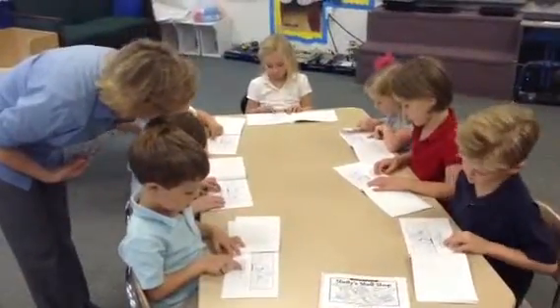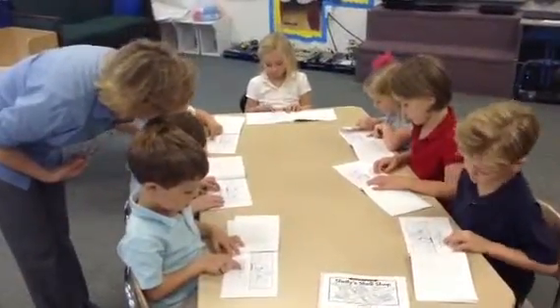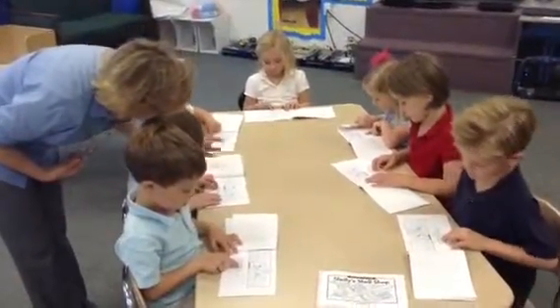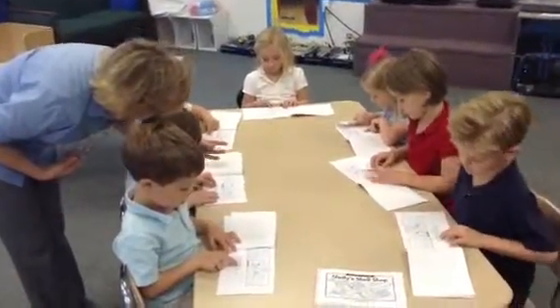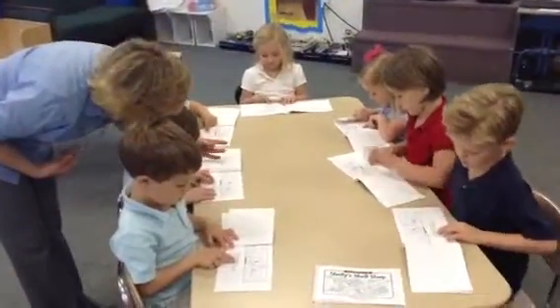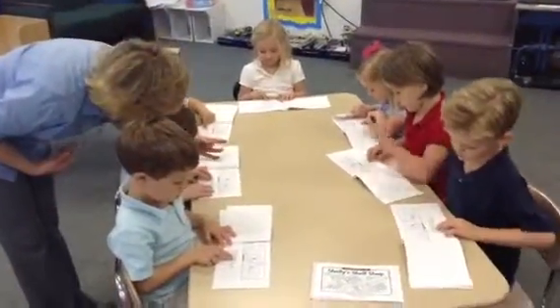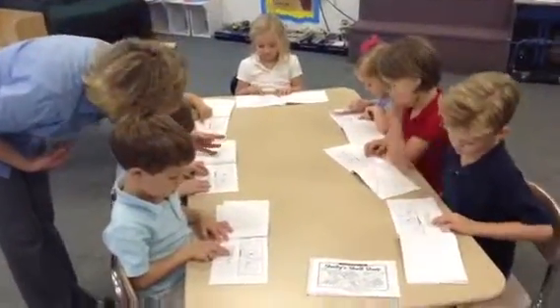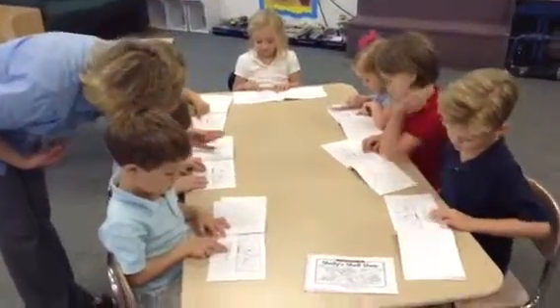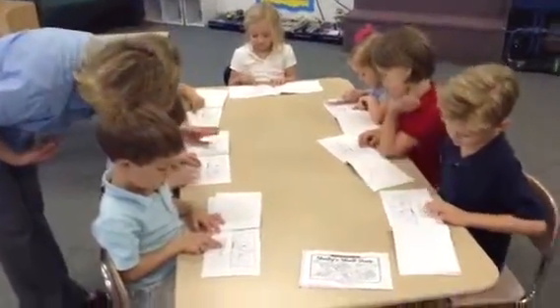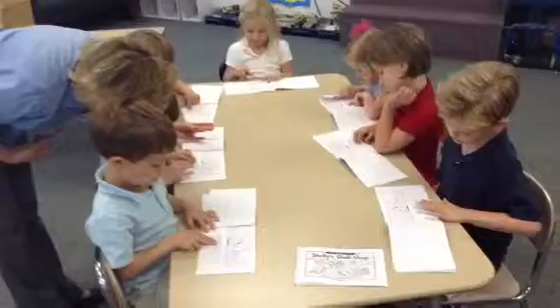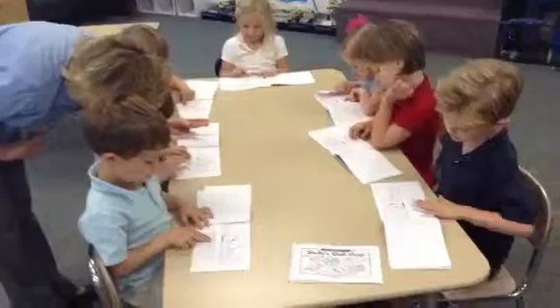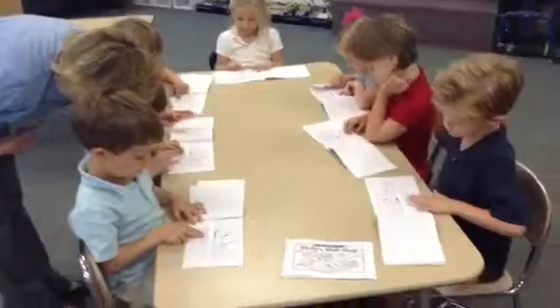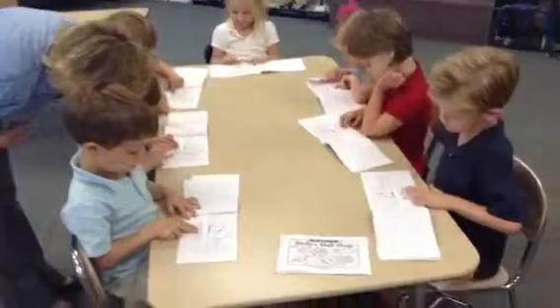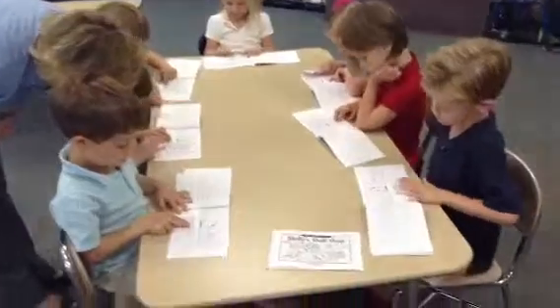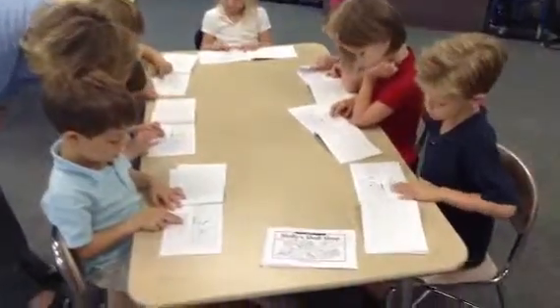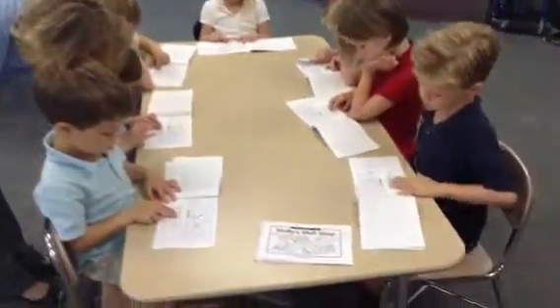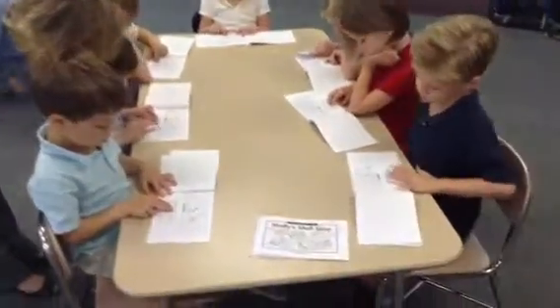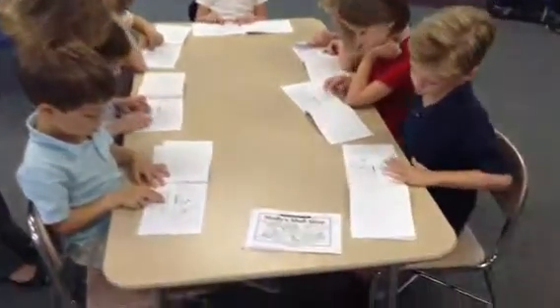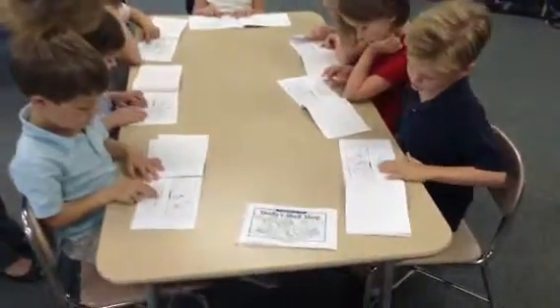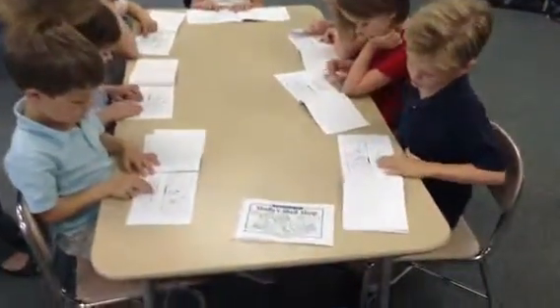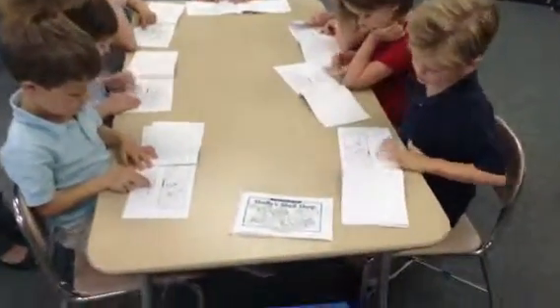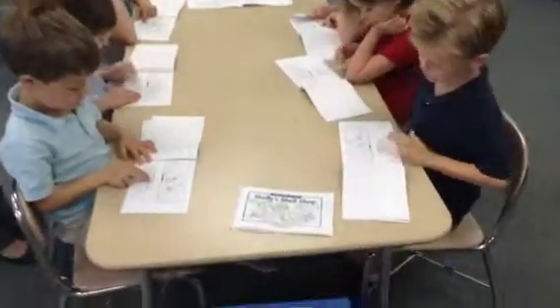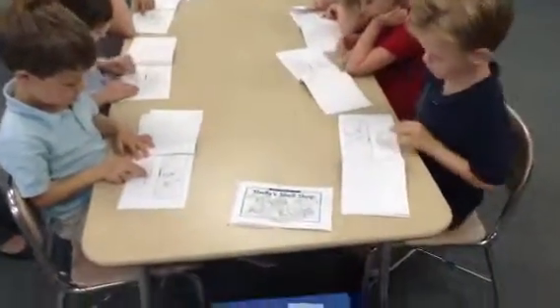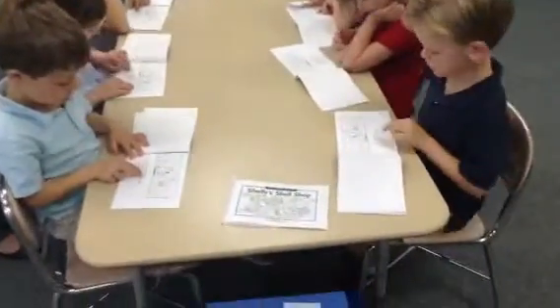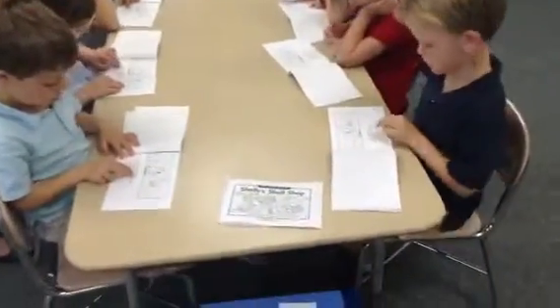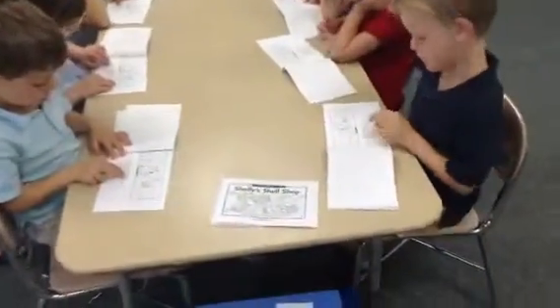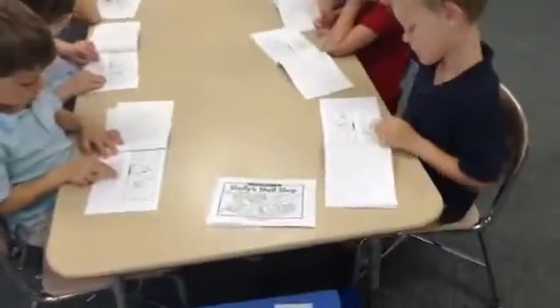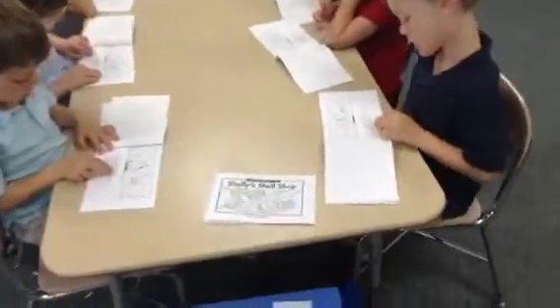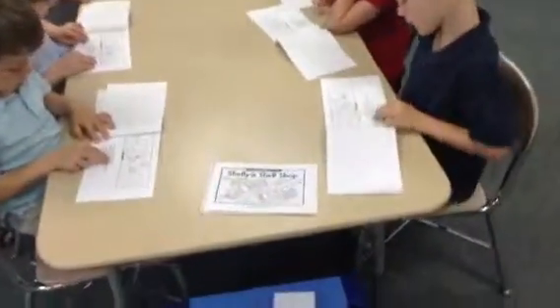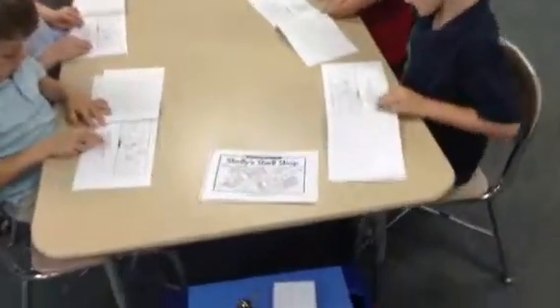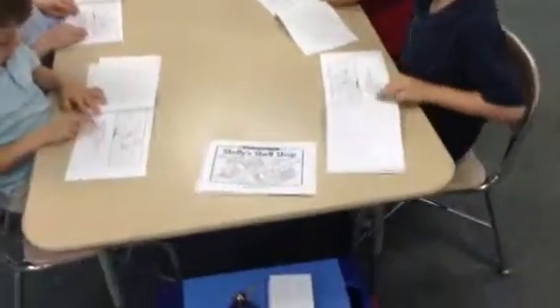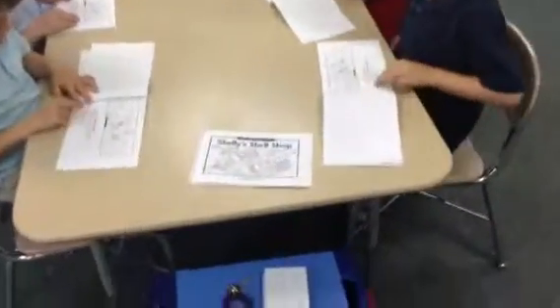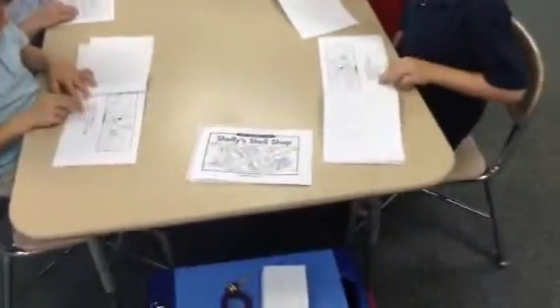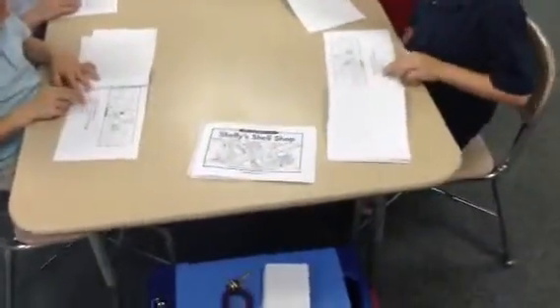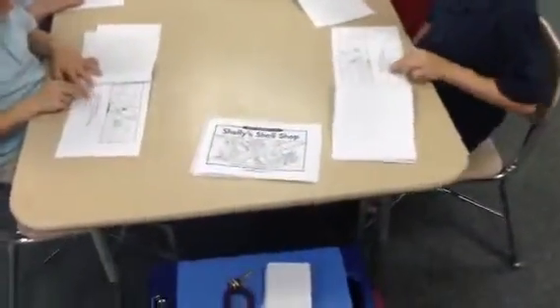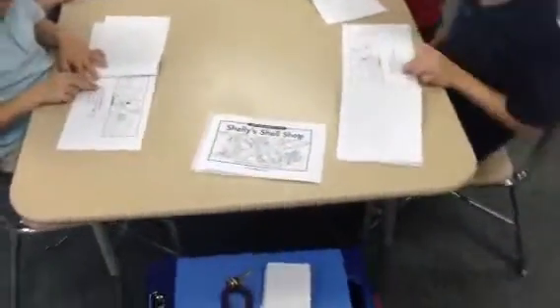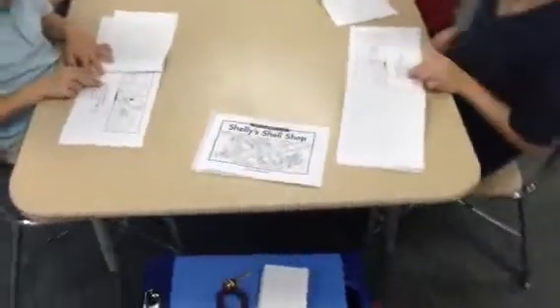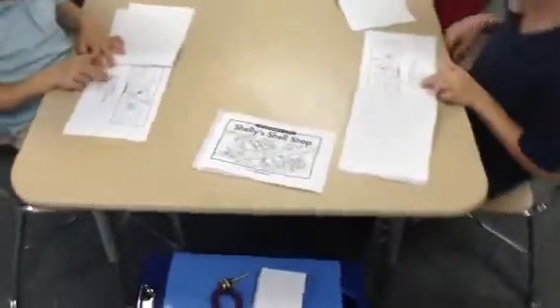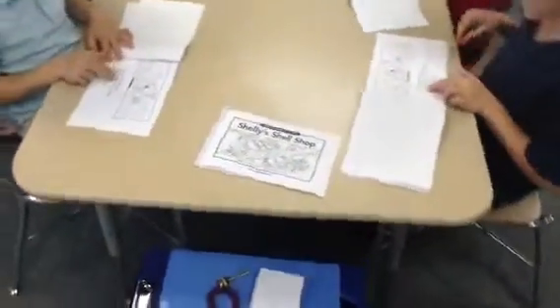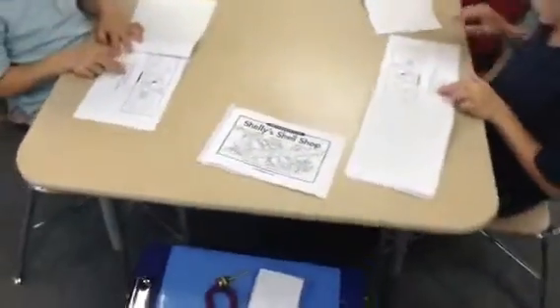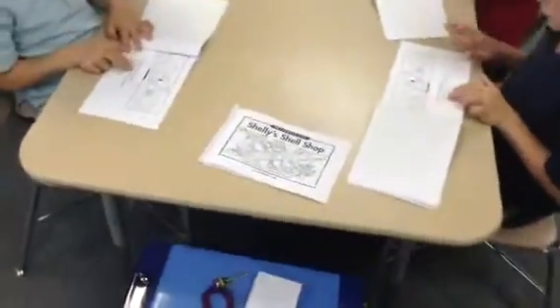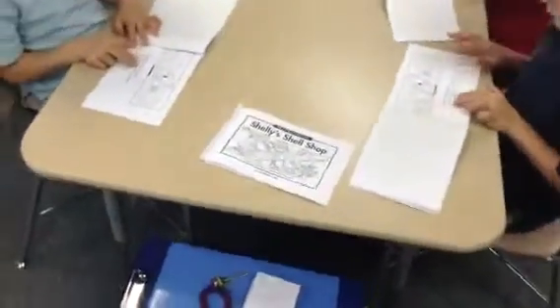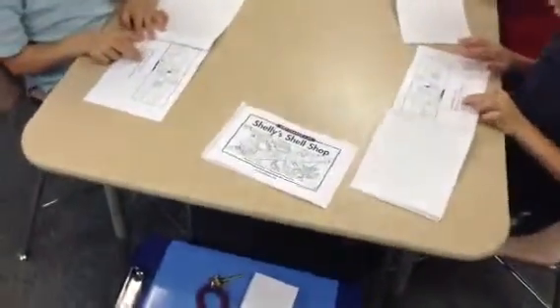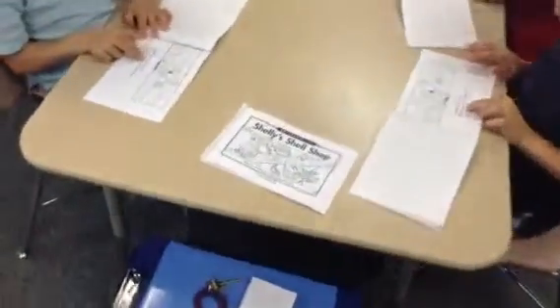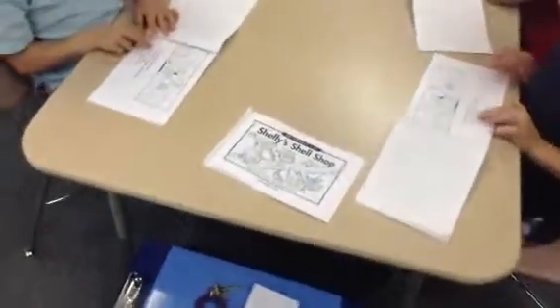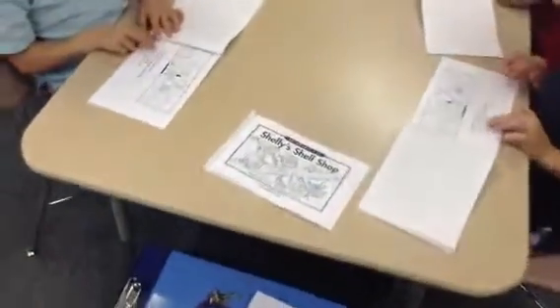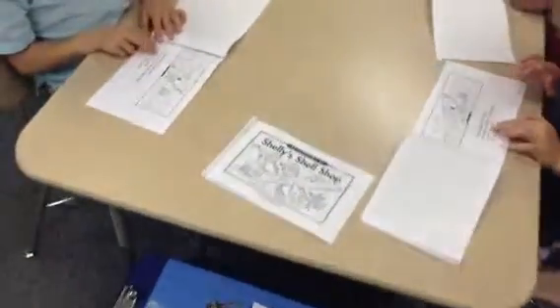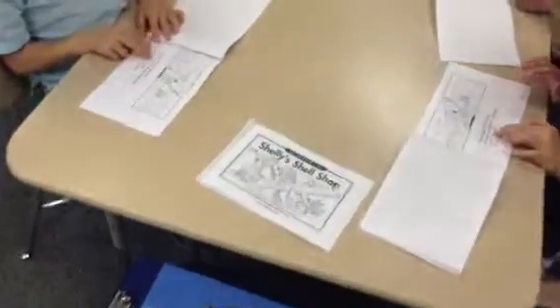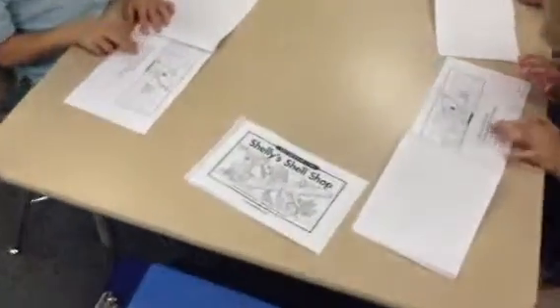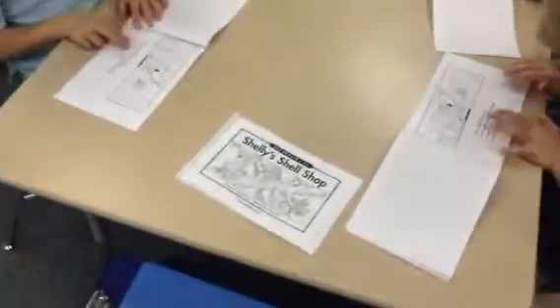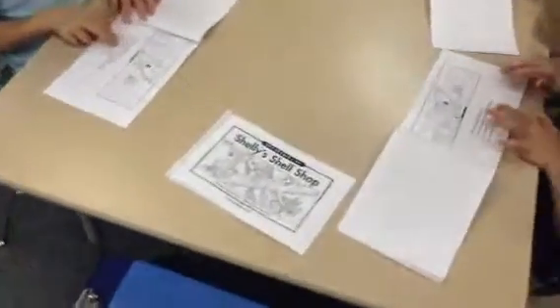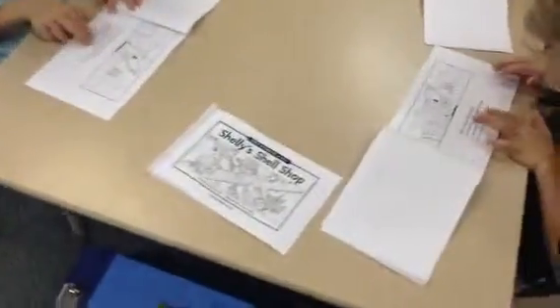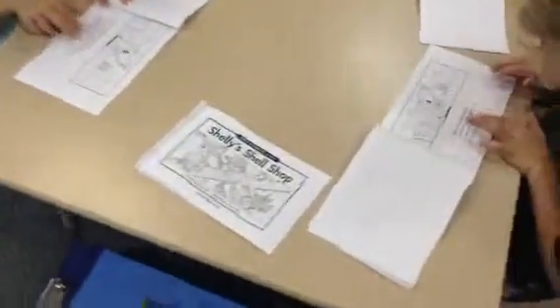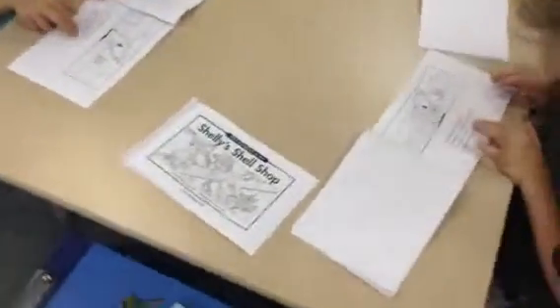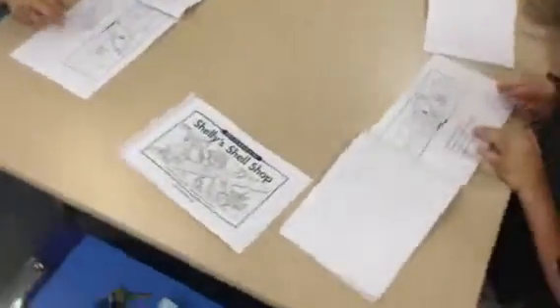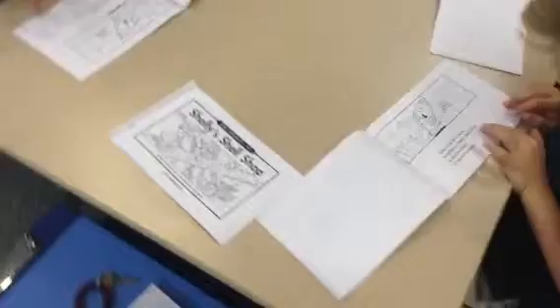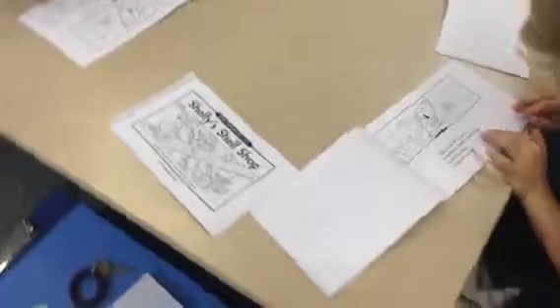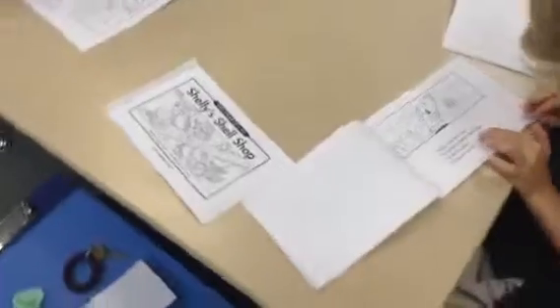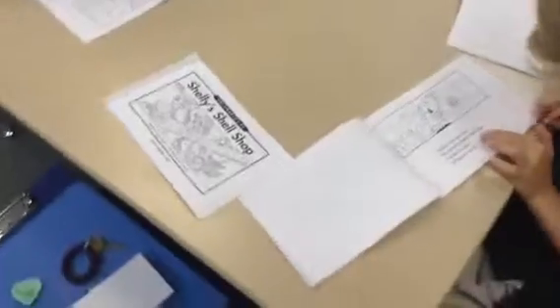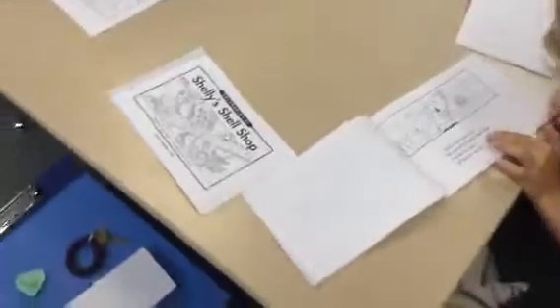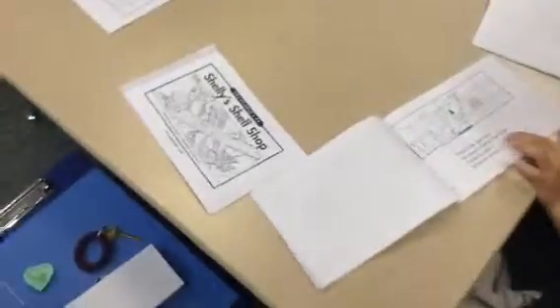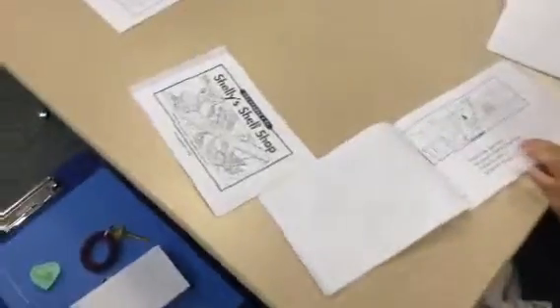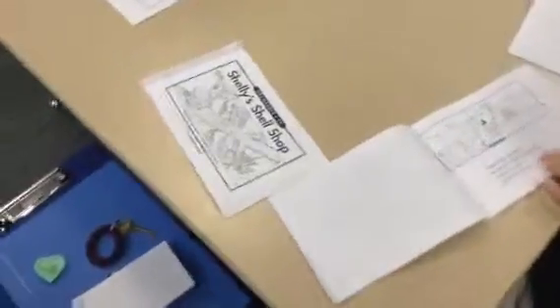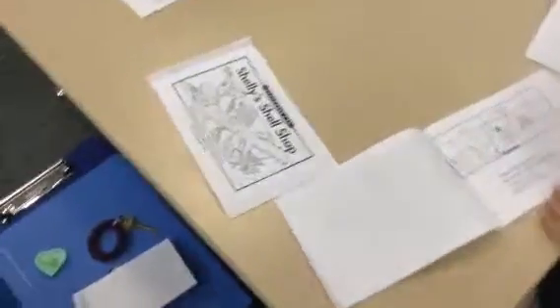Right now he makes his very small house.